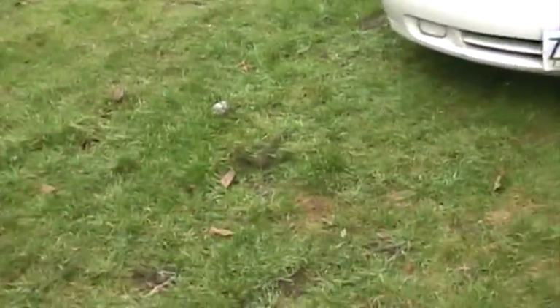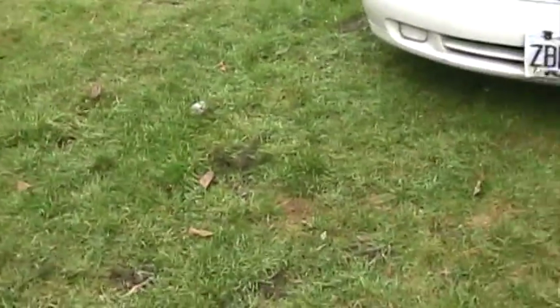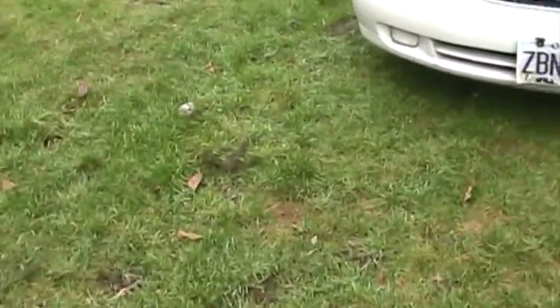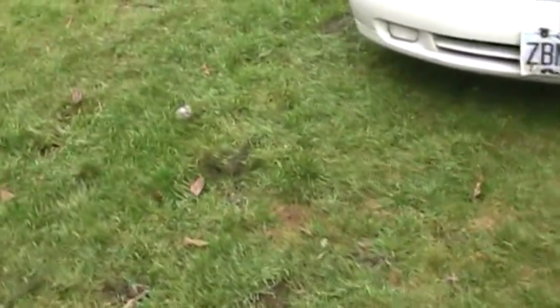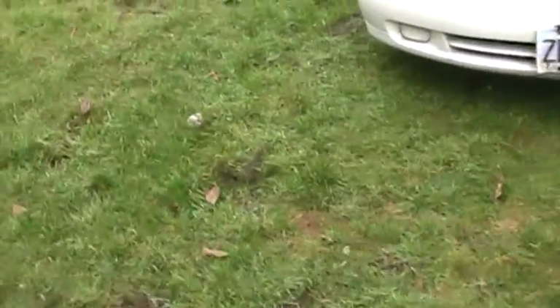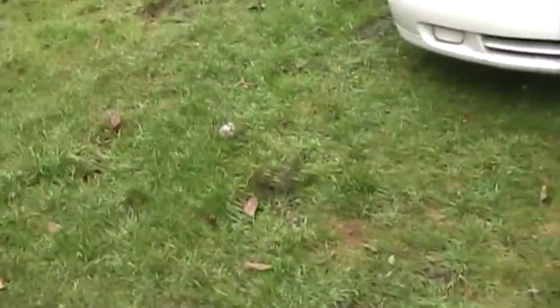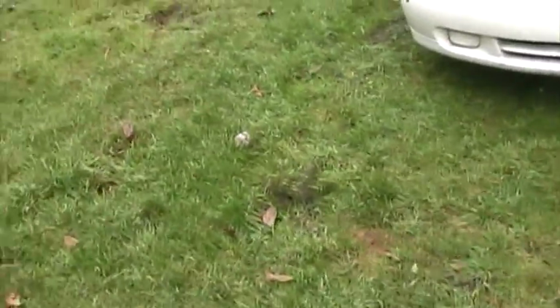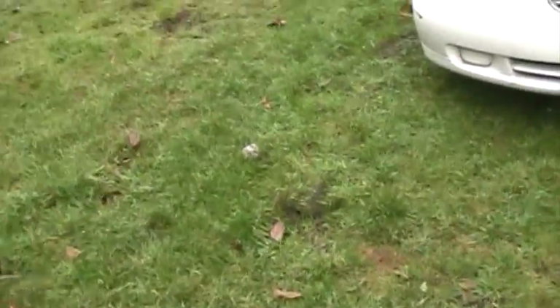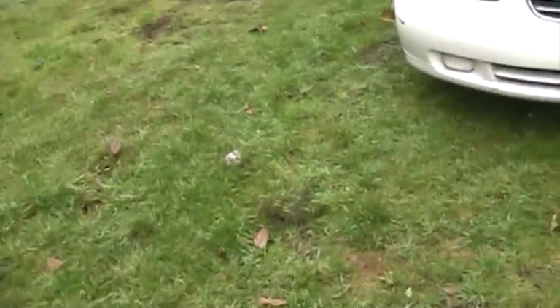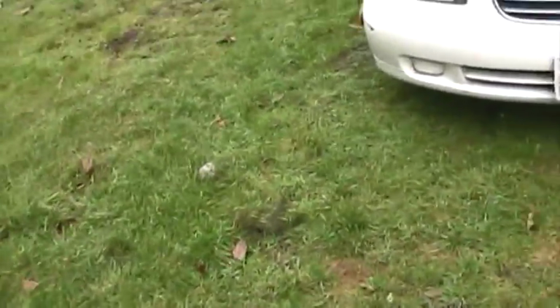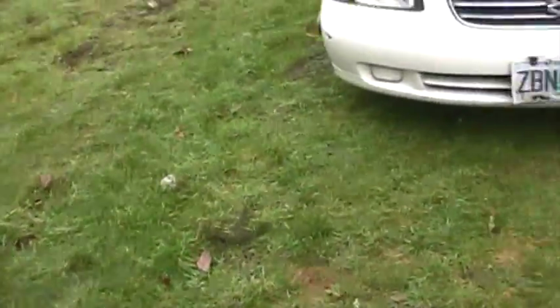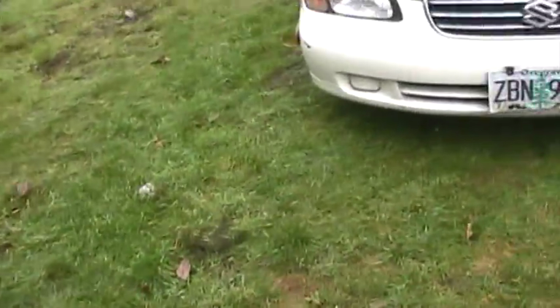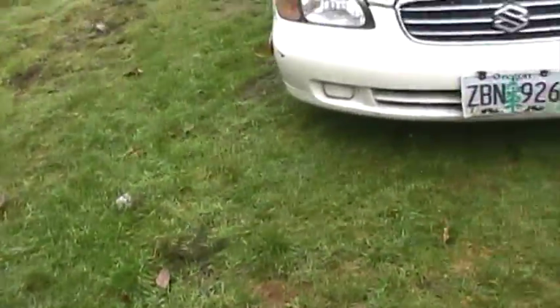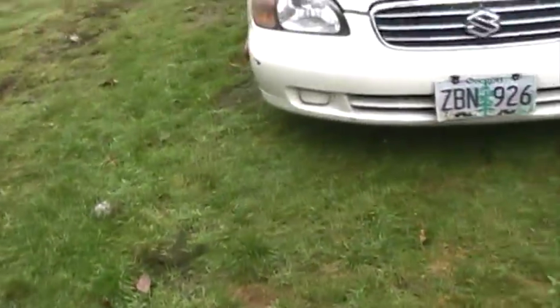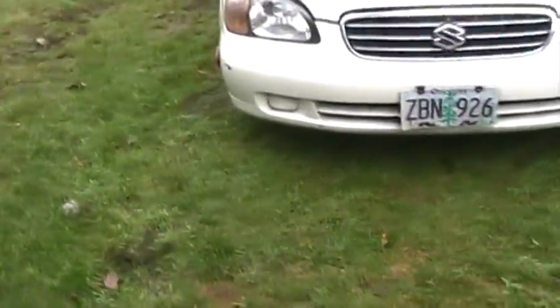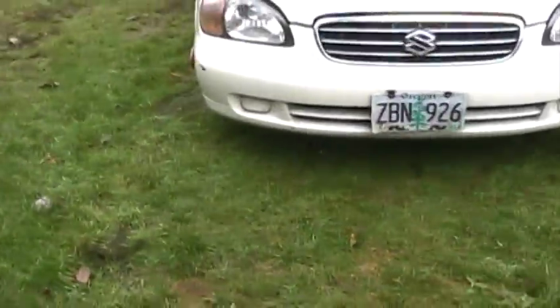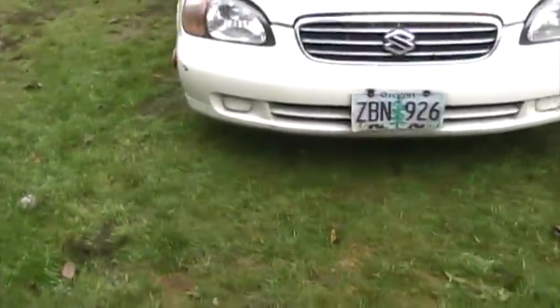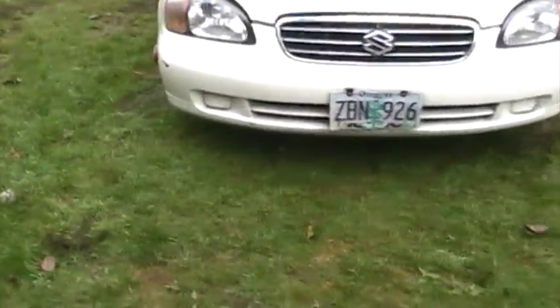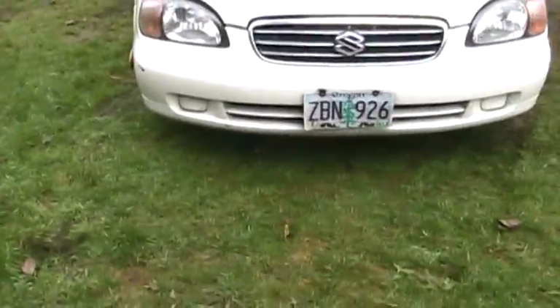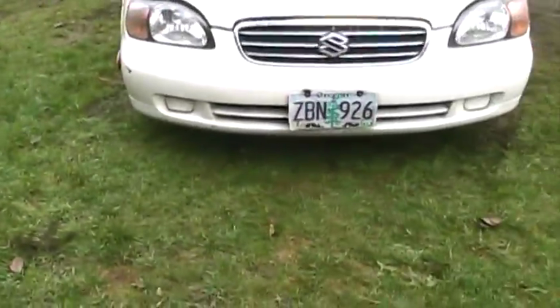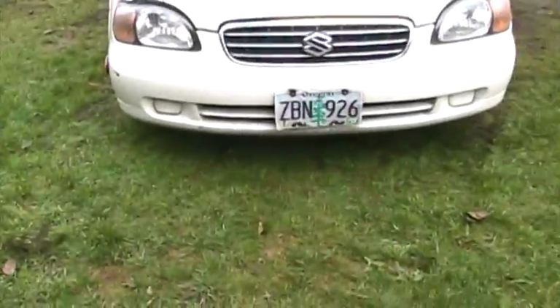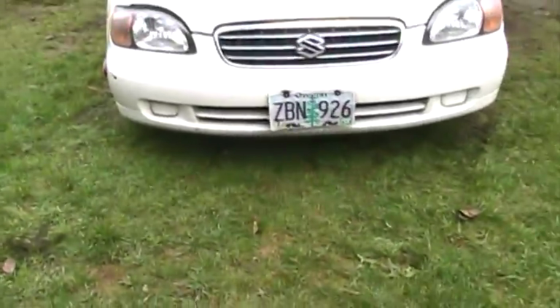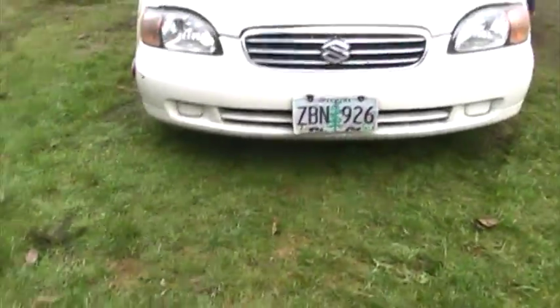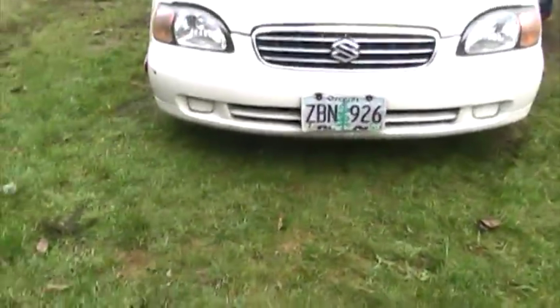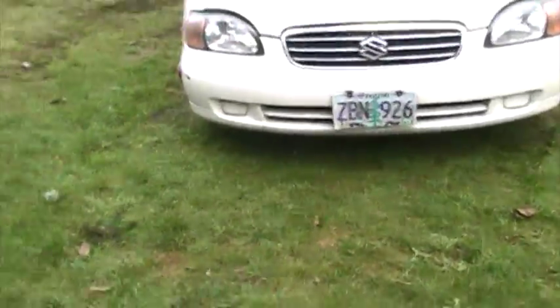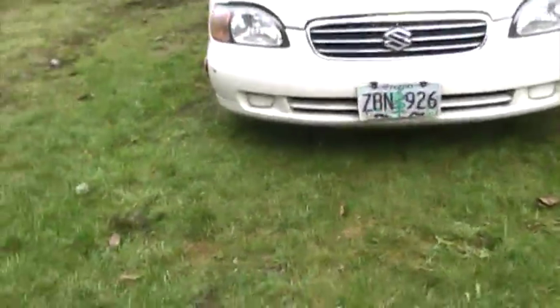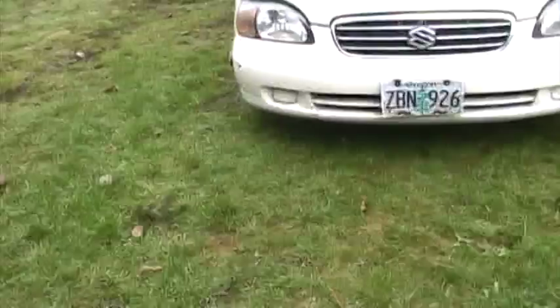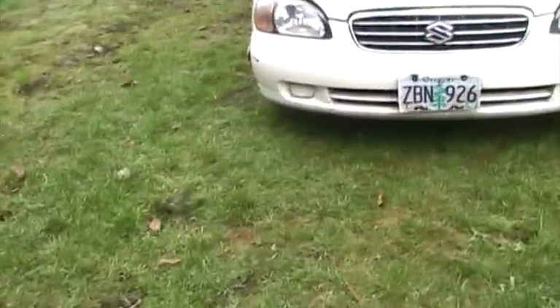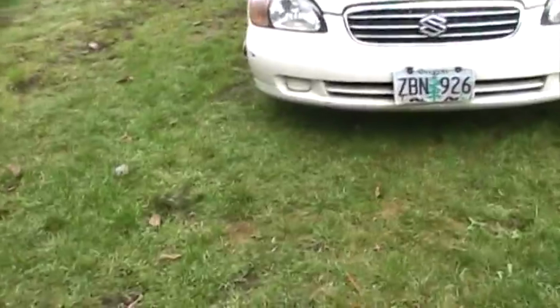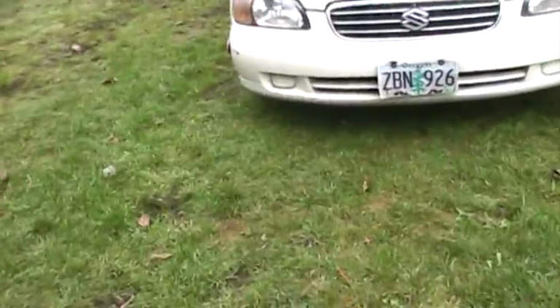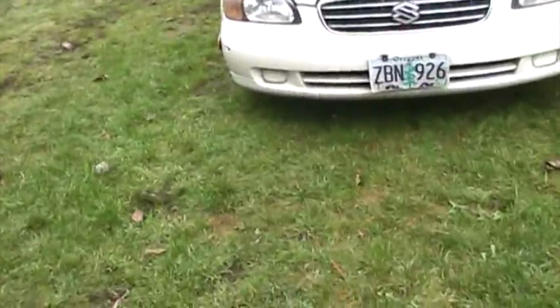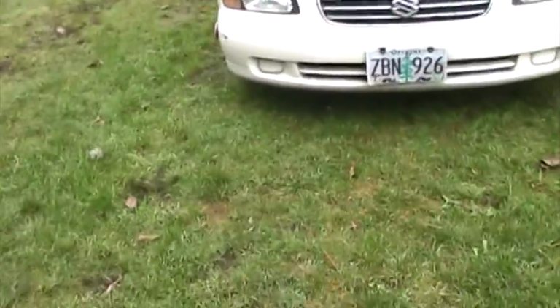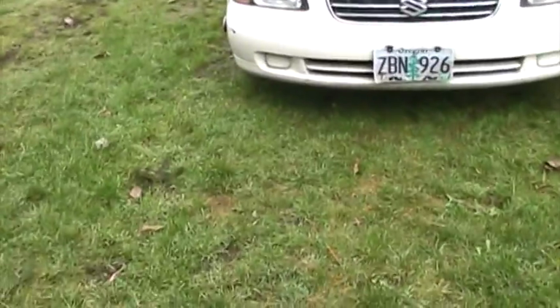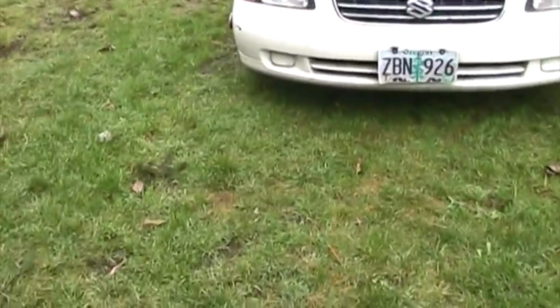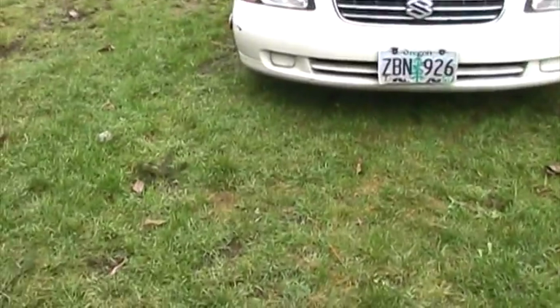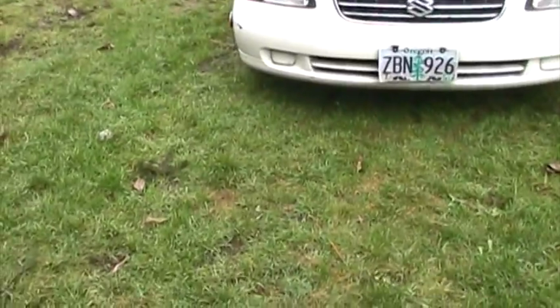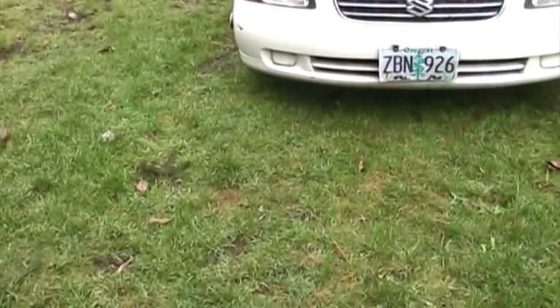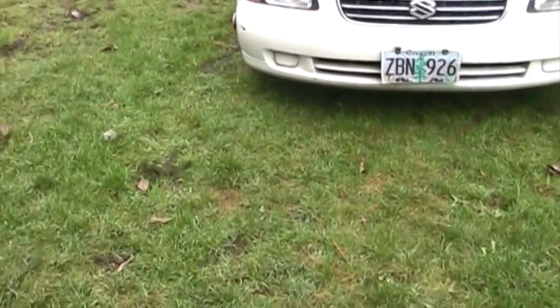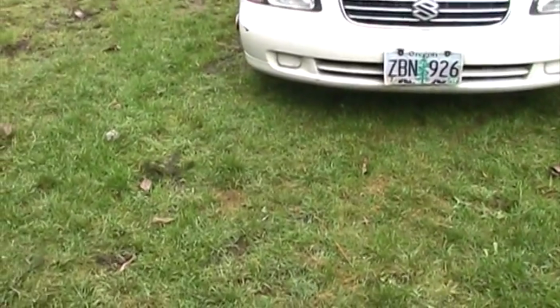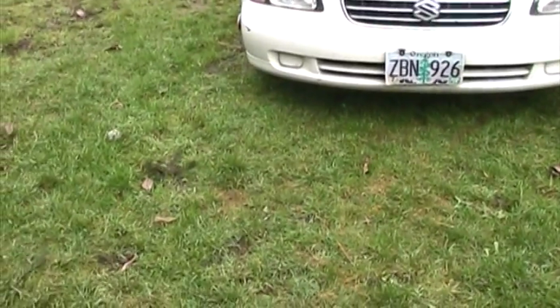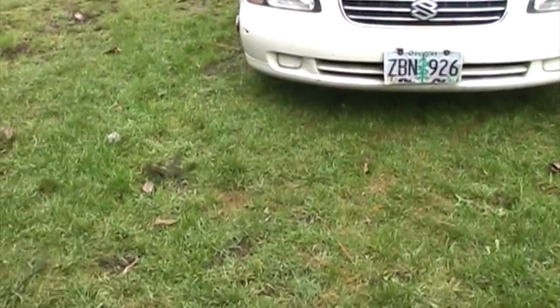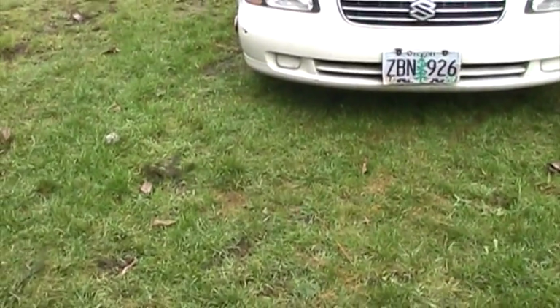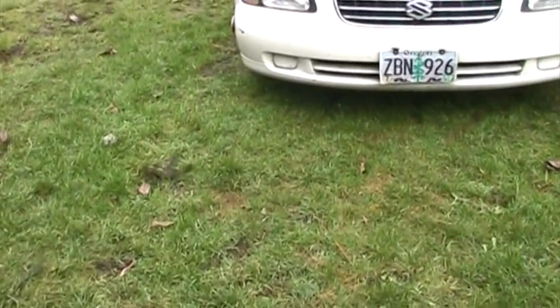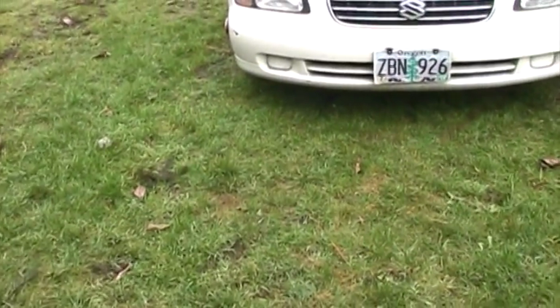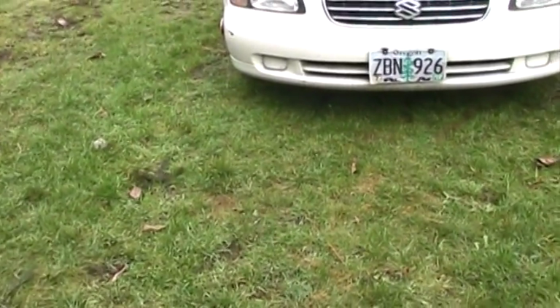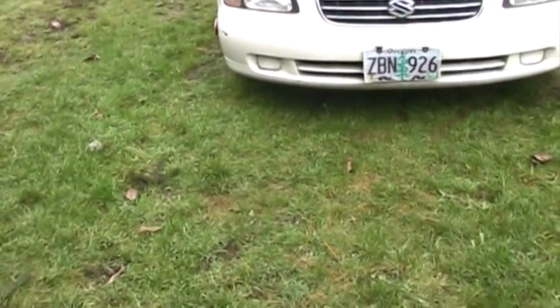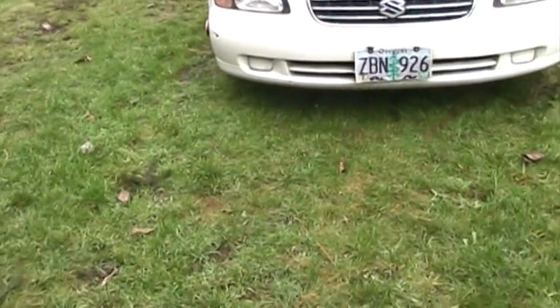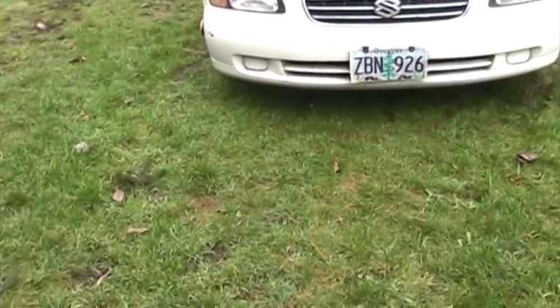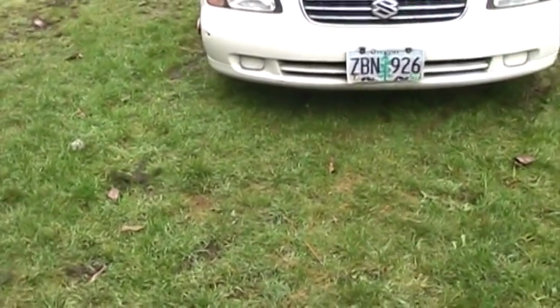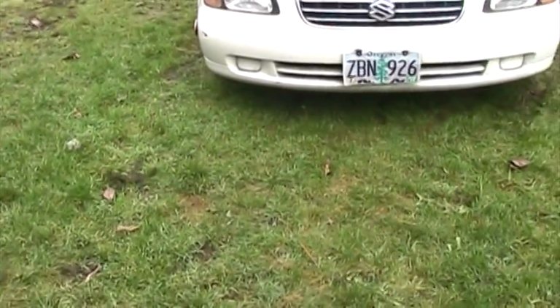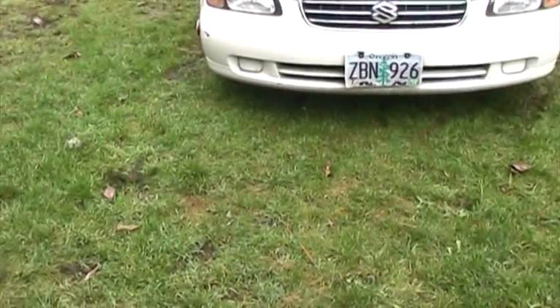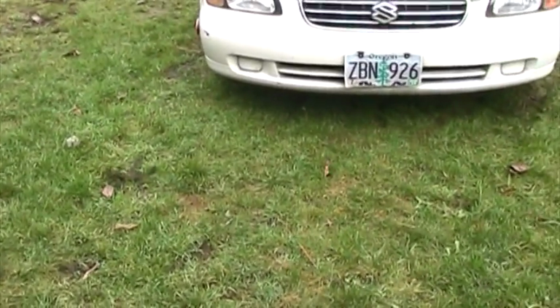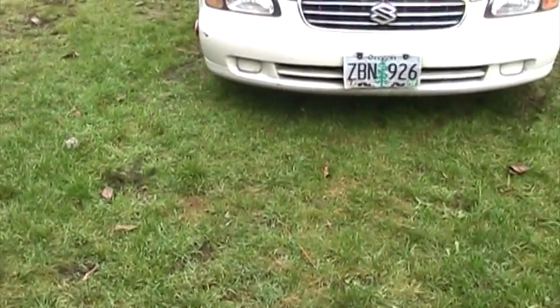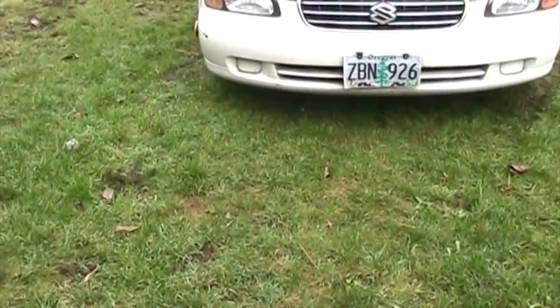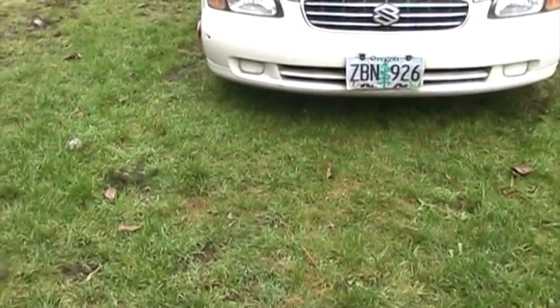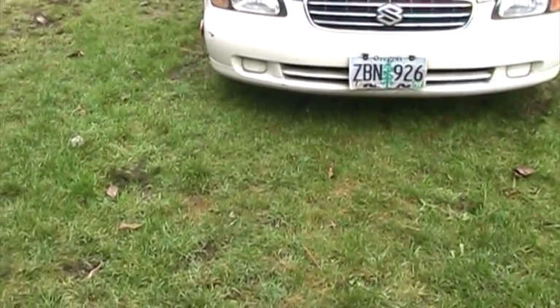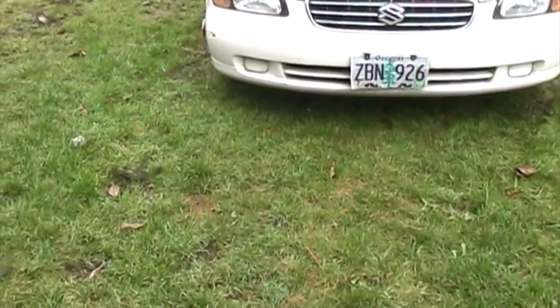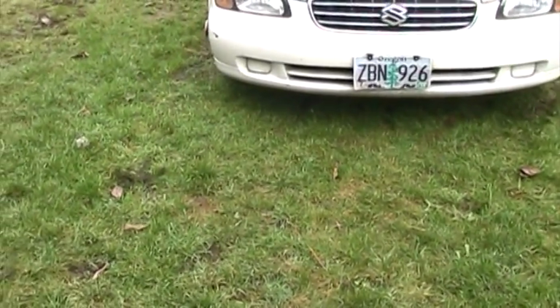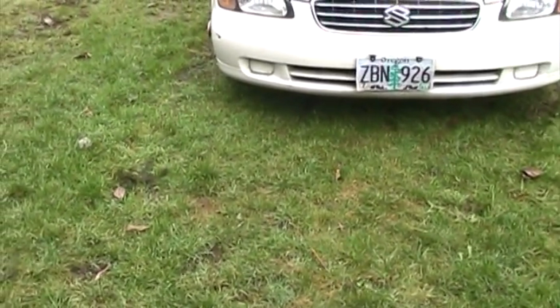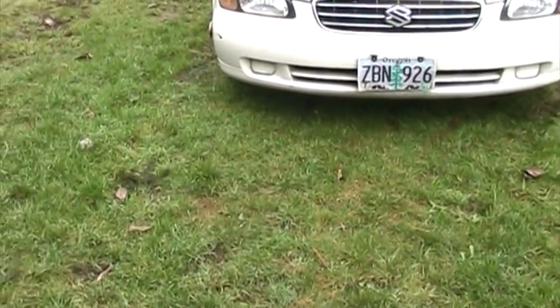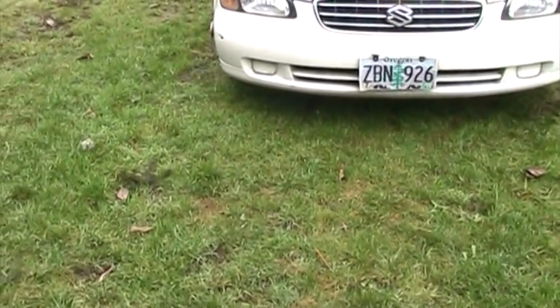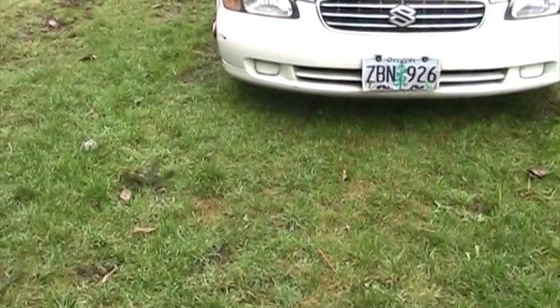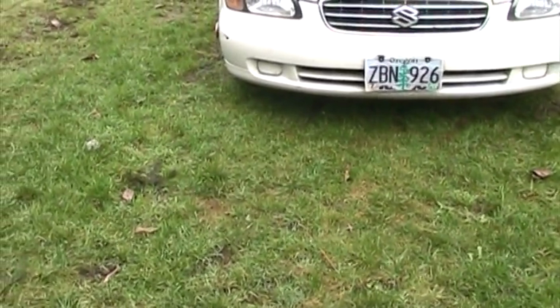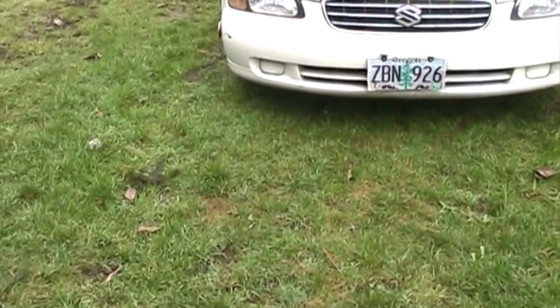Doesn't it look a little like a 2002 Legacy? Like, look at the headlights.